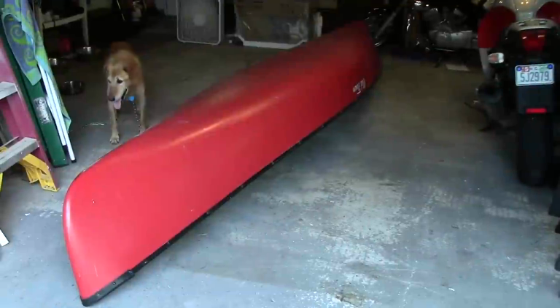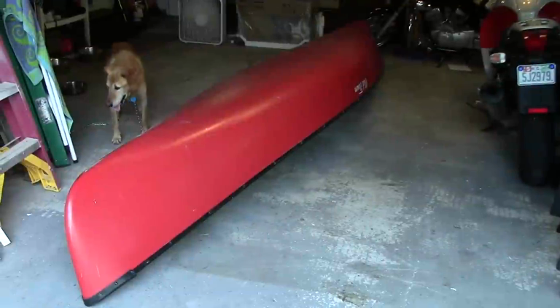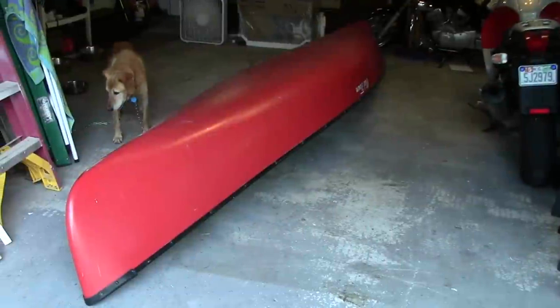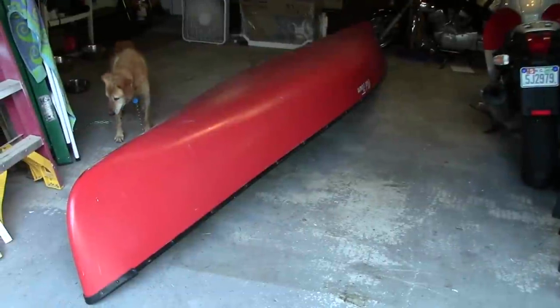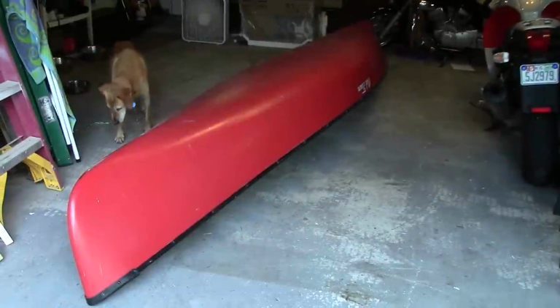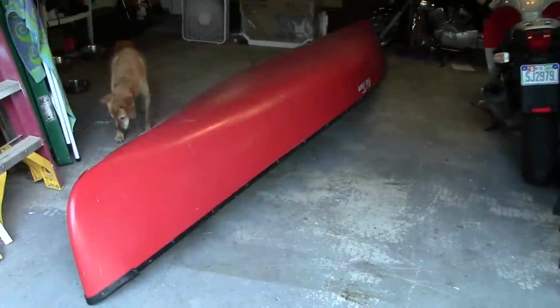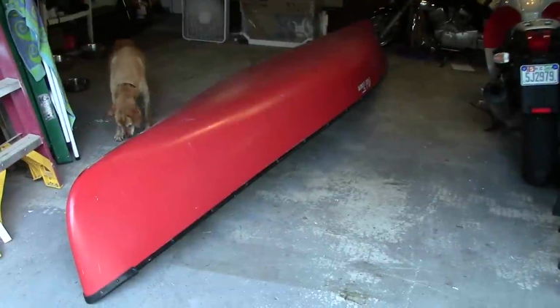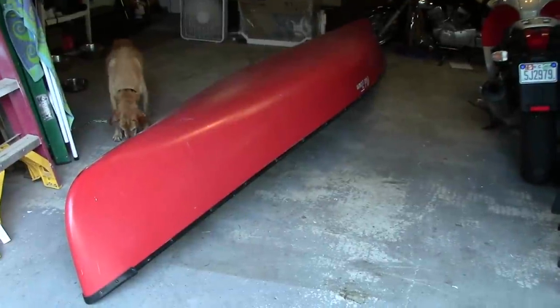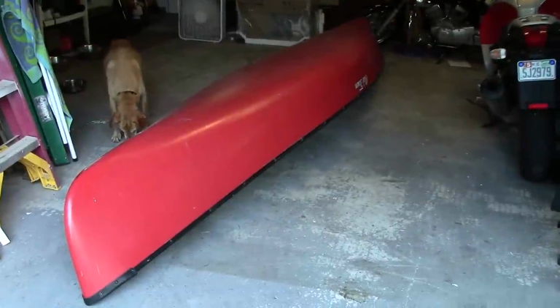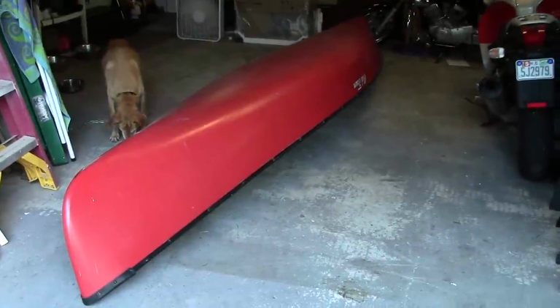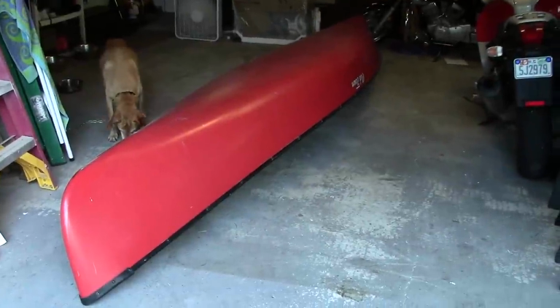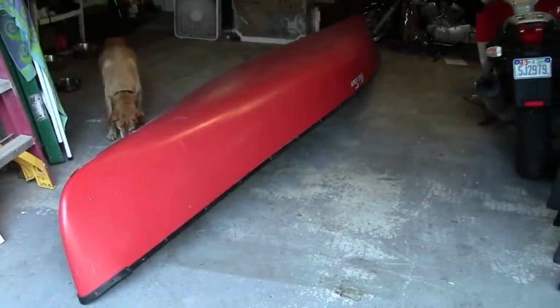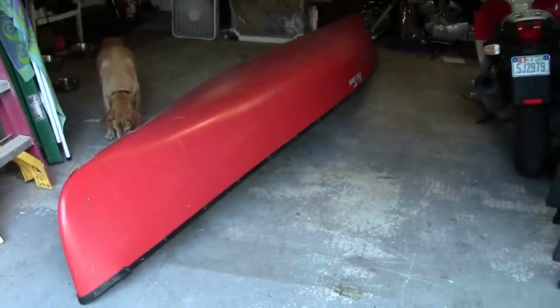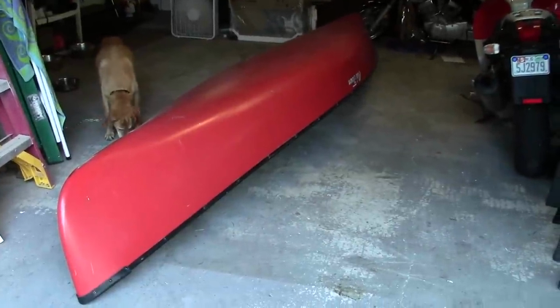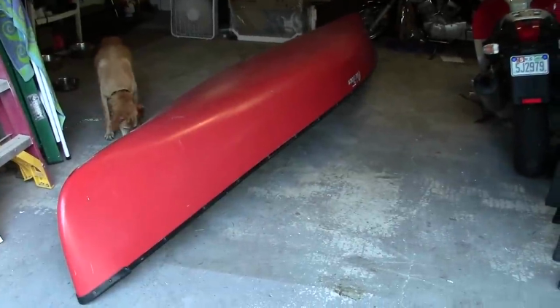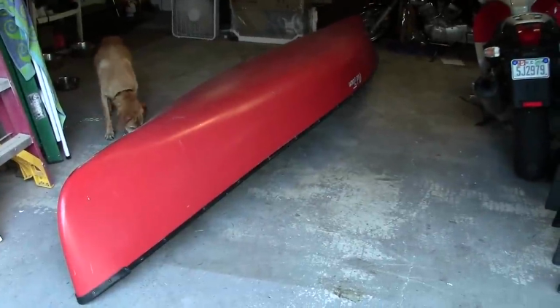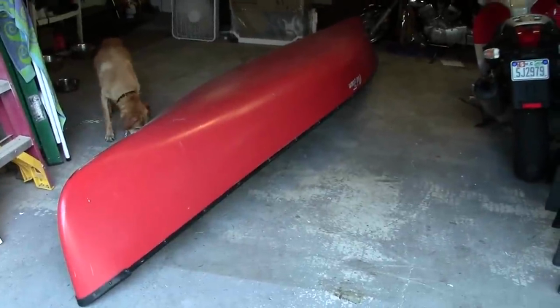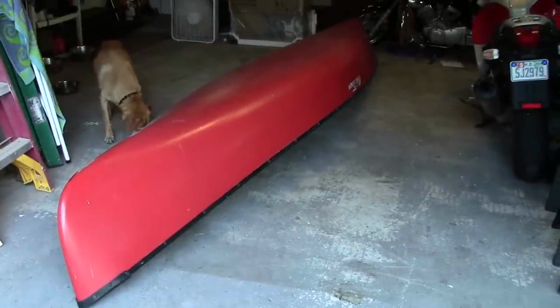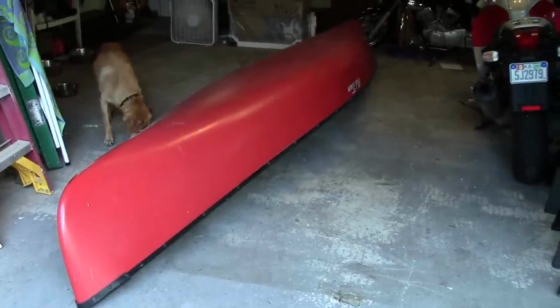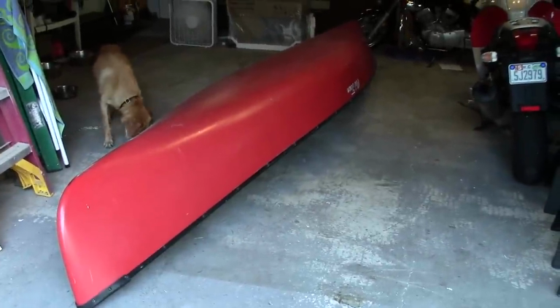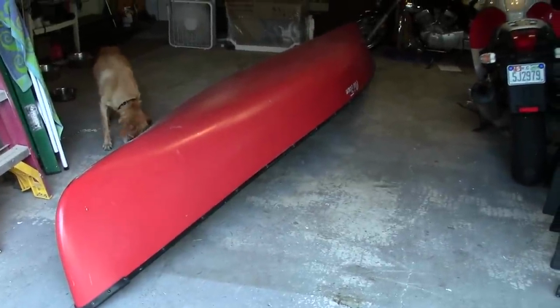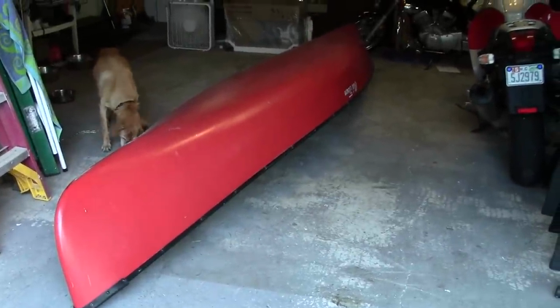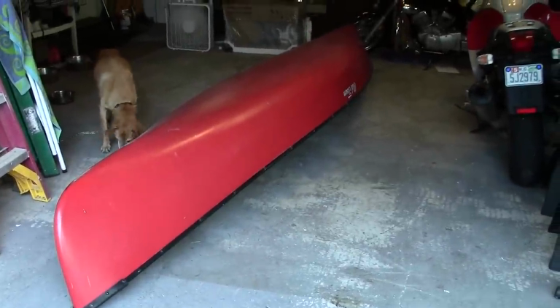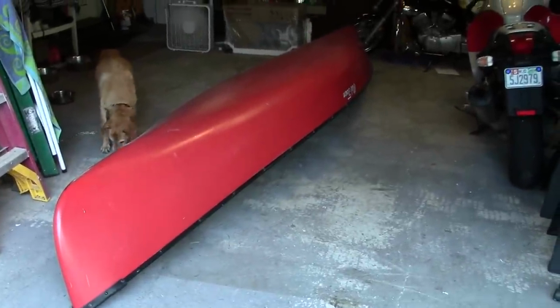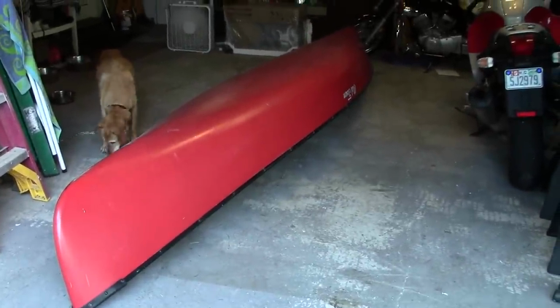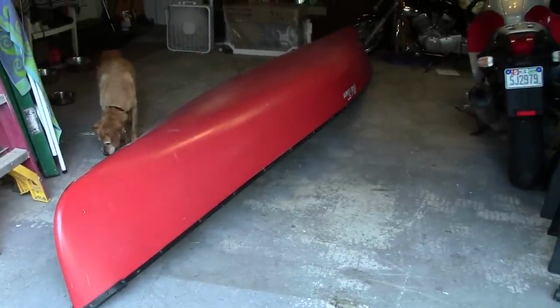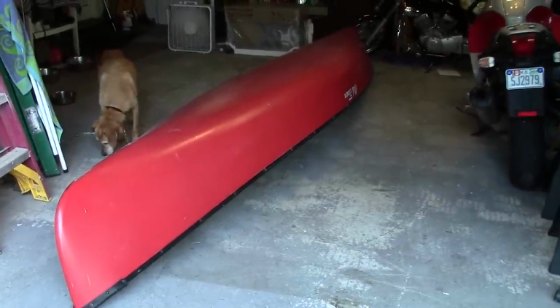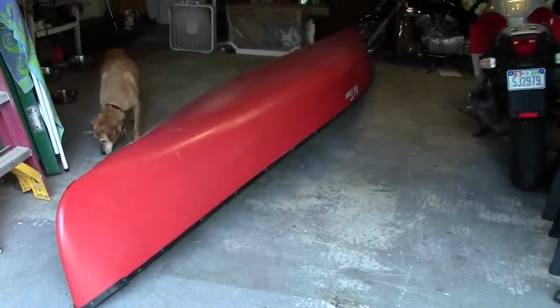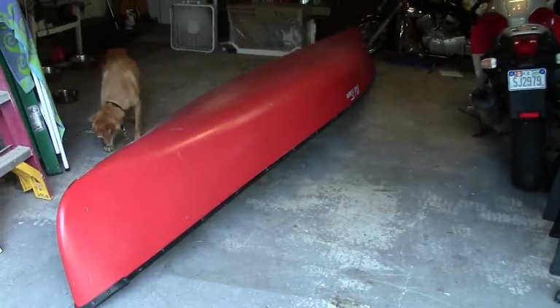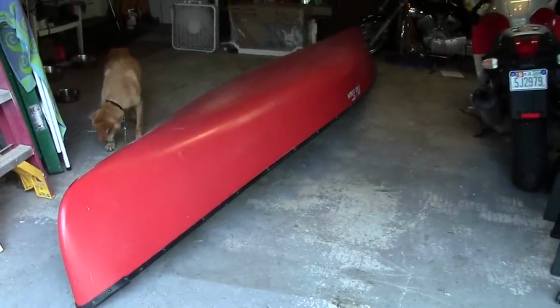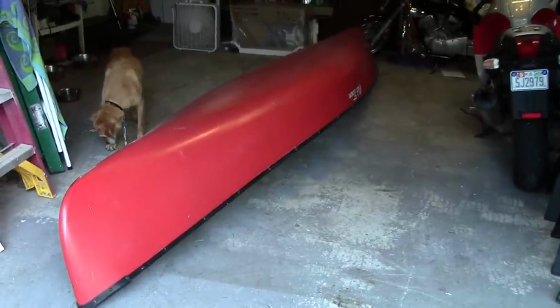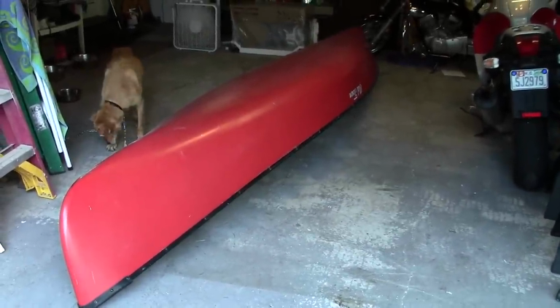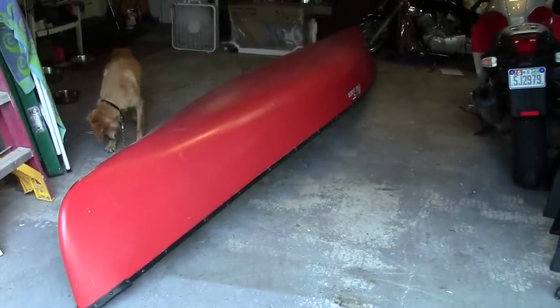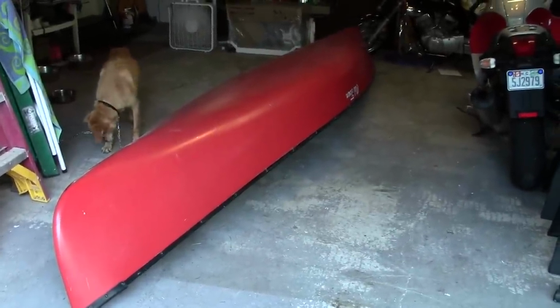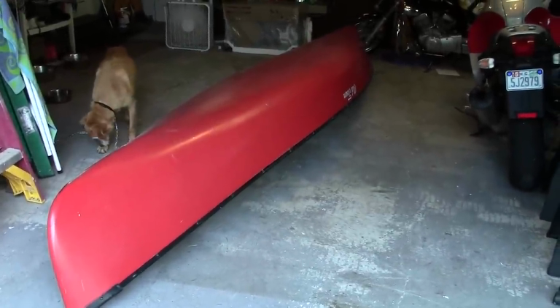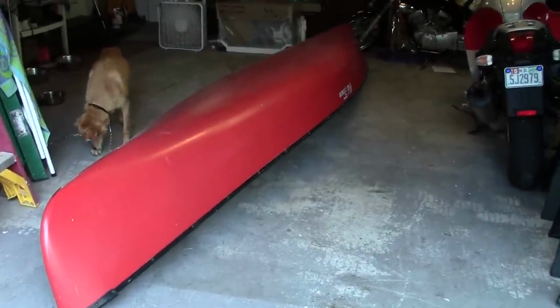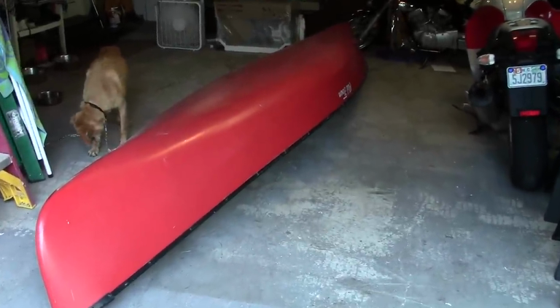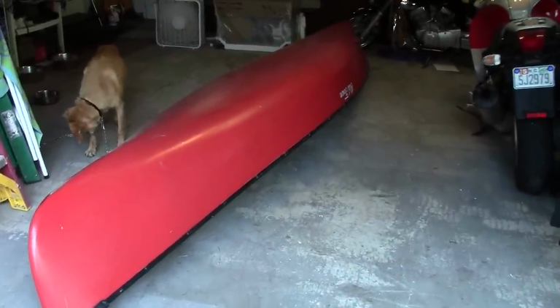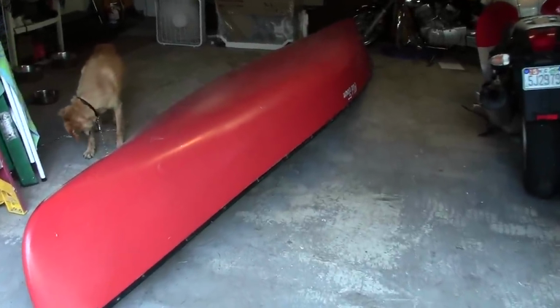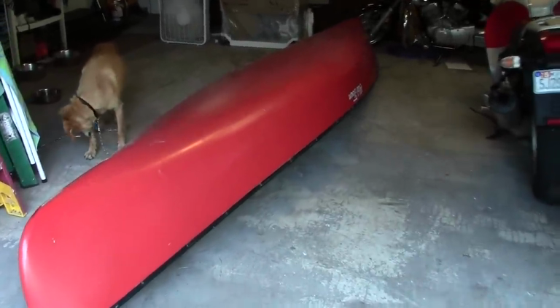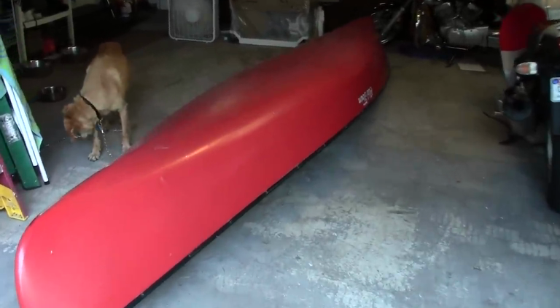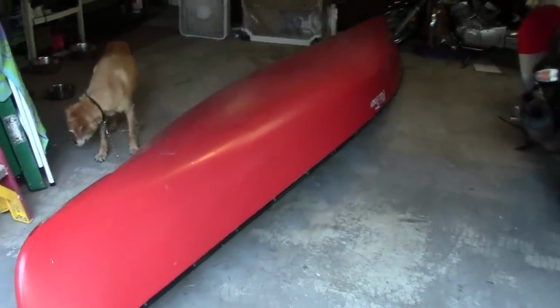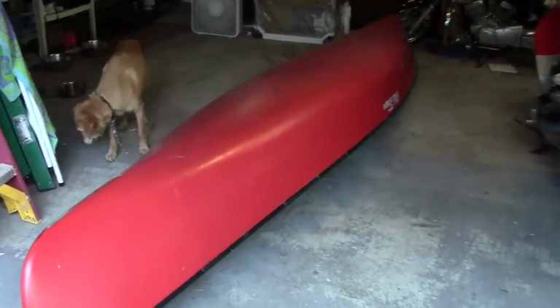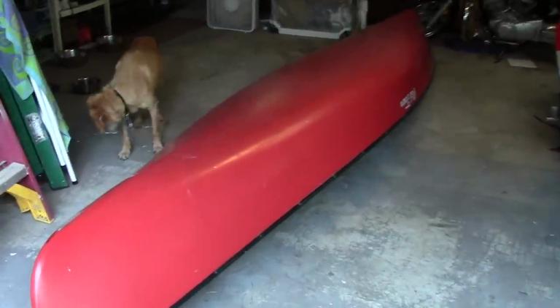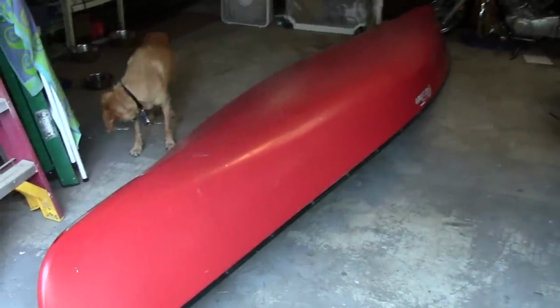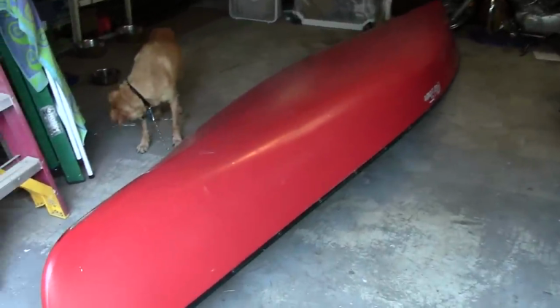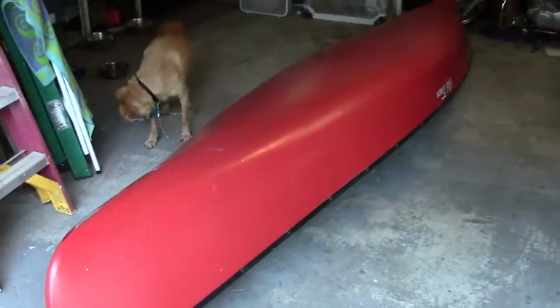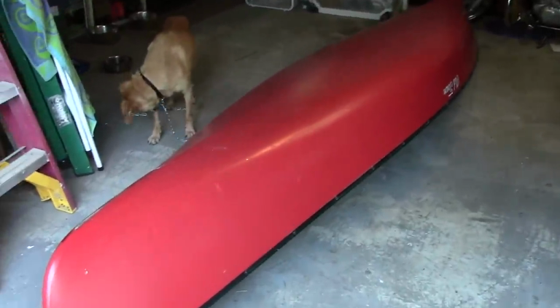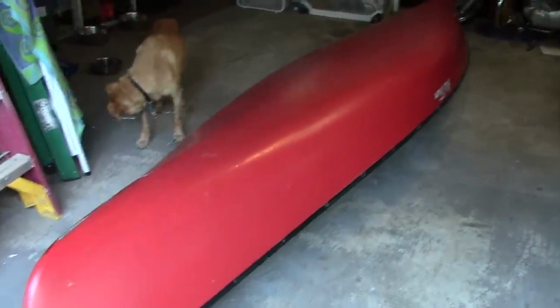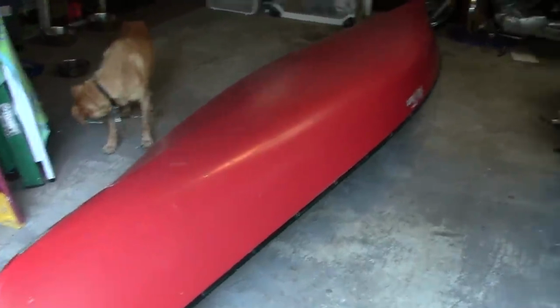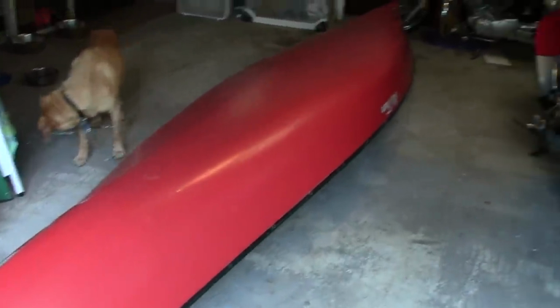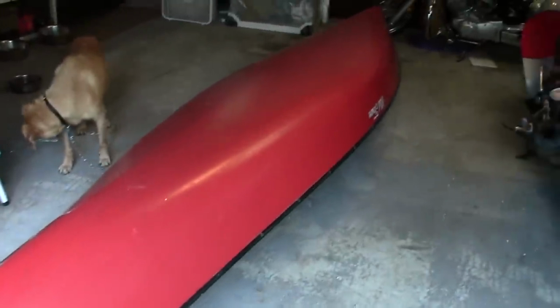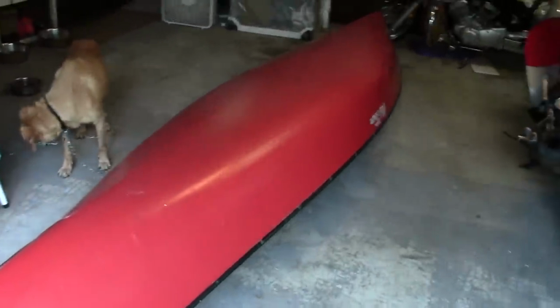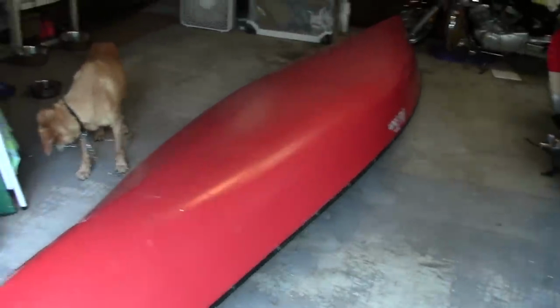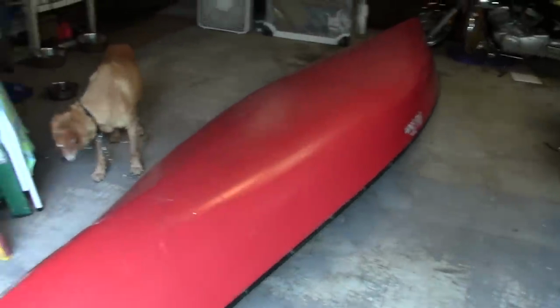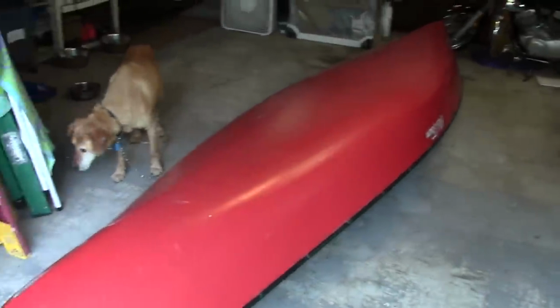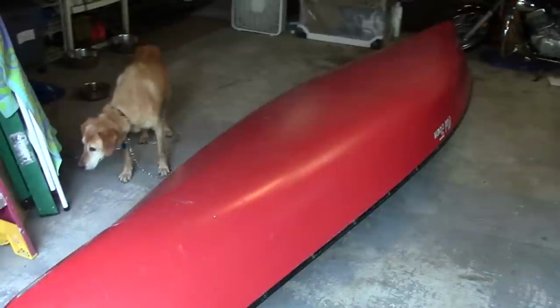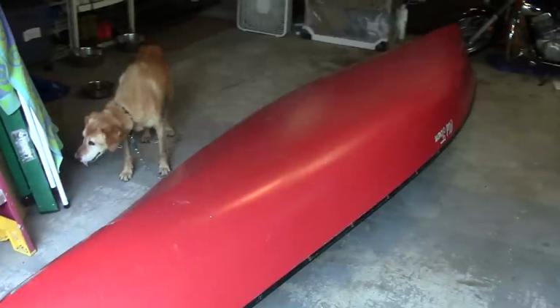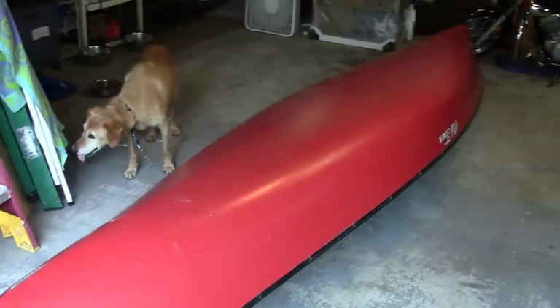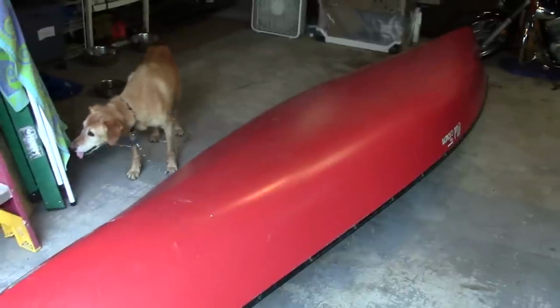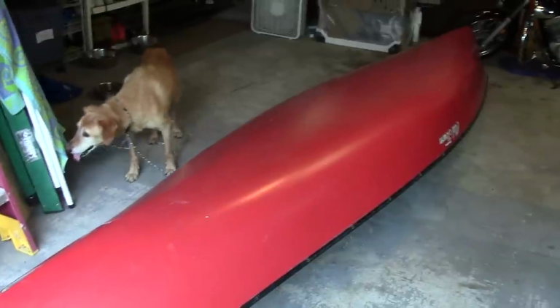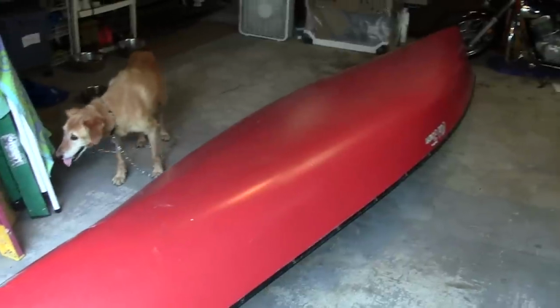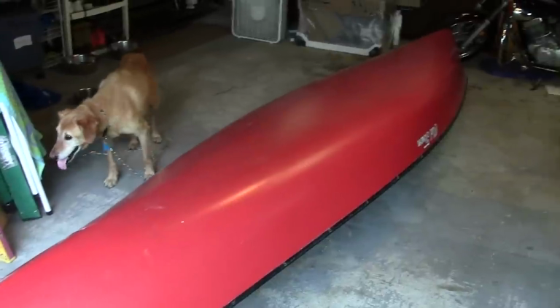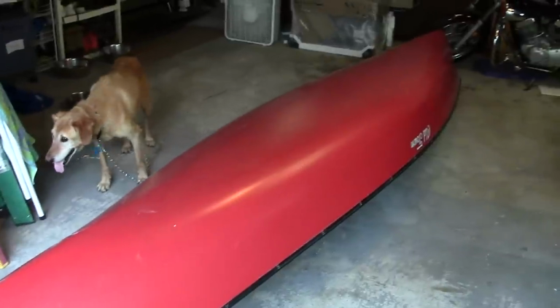We recently got this 14-foot Old Town canoe that's taking up a lot of space on the garage floor. It needs to hang up from the ceiling.